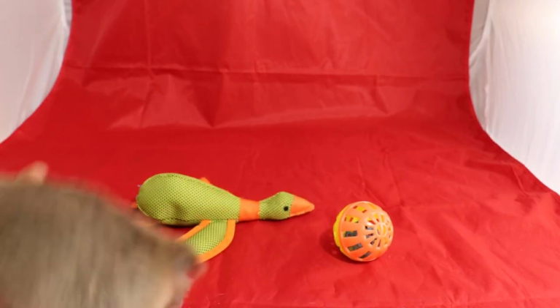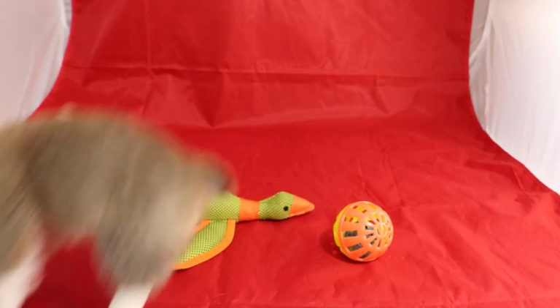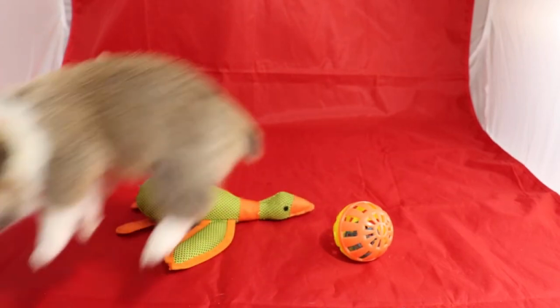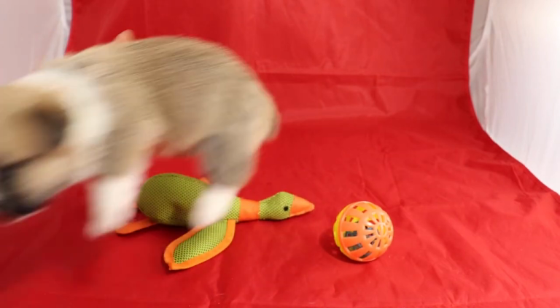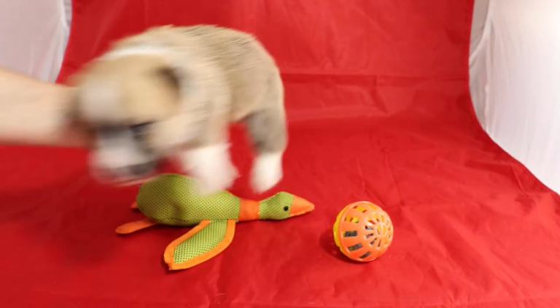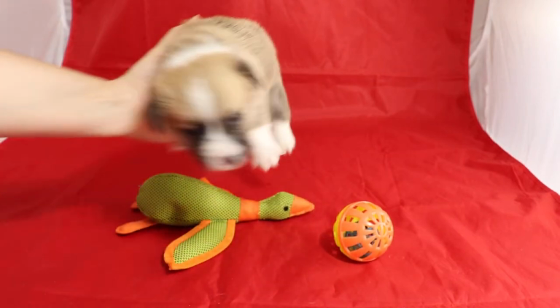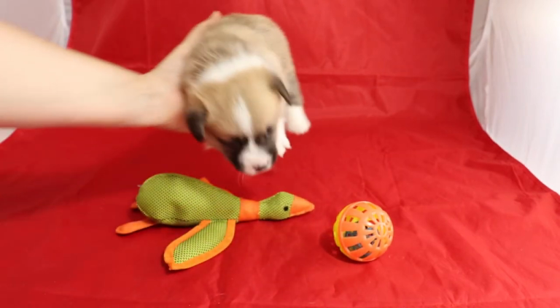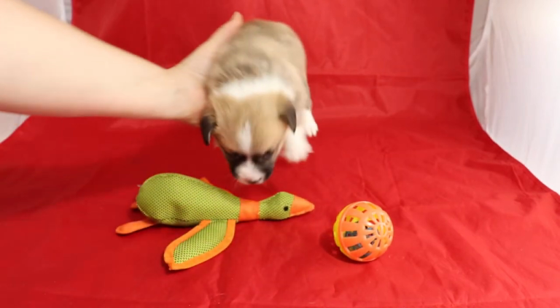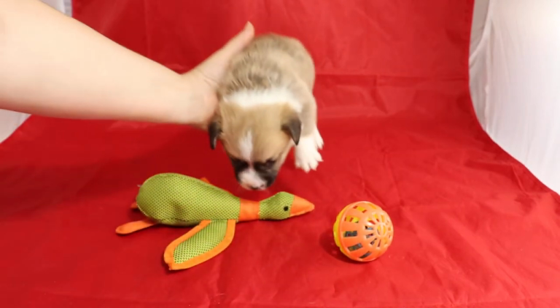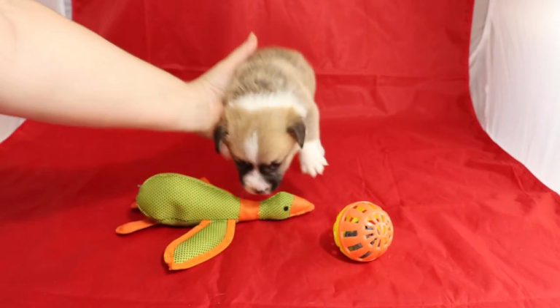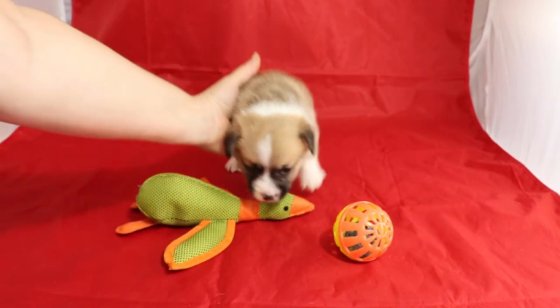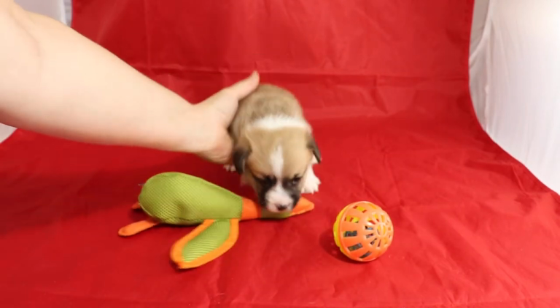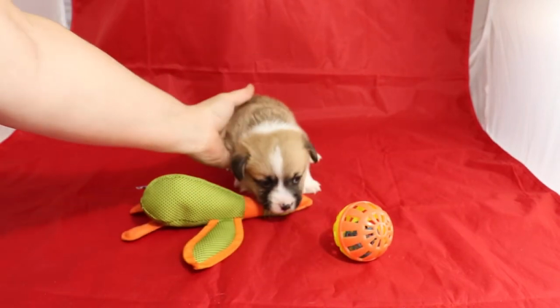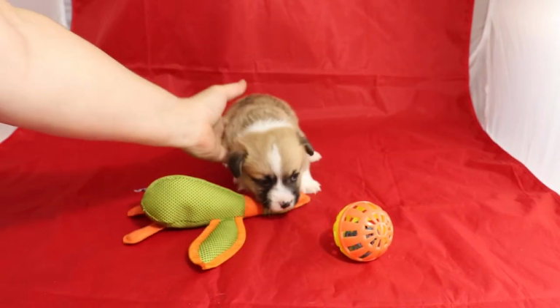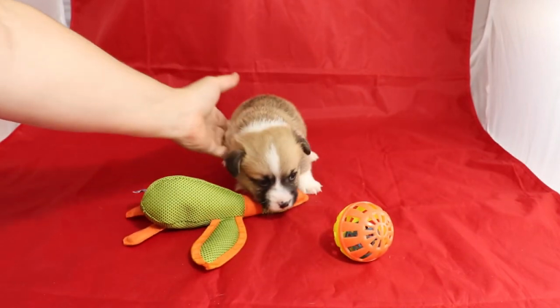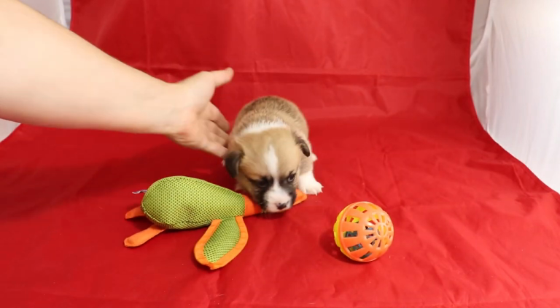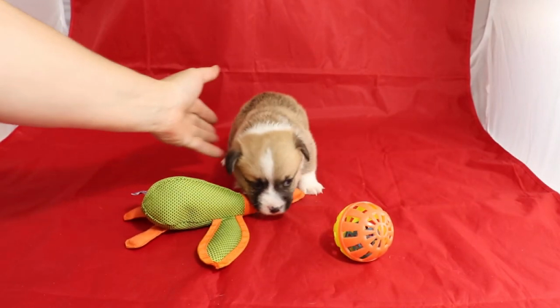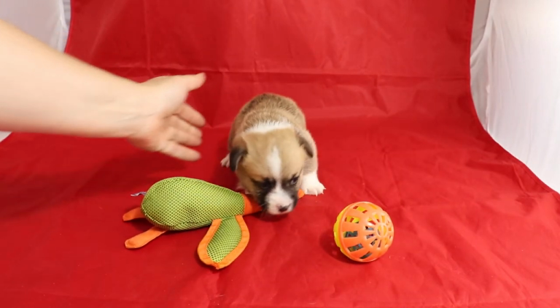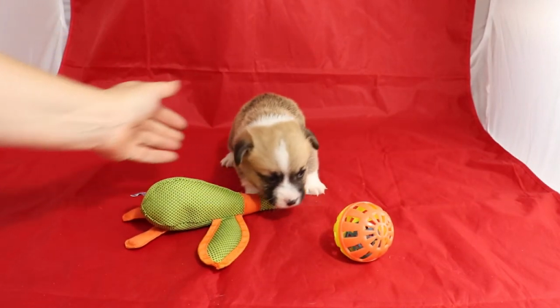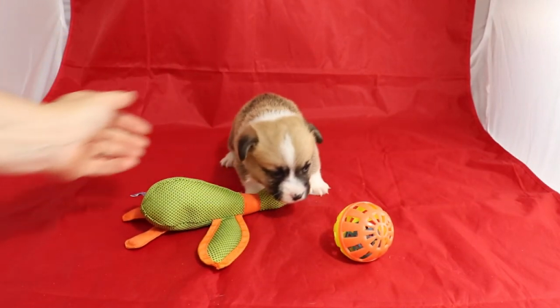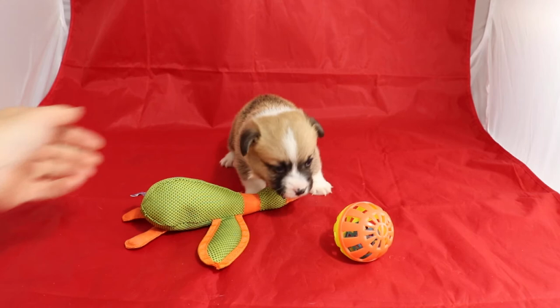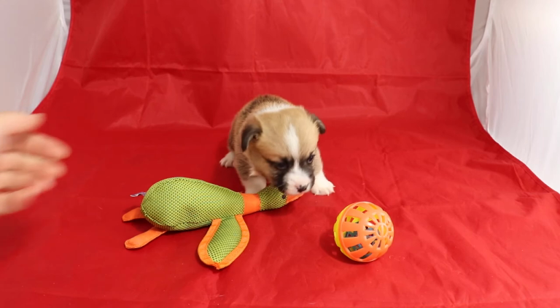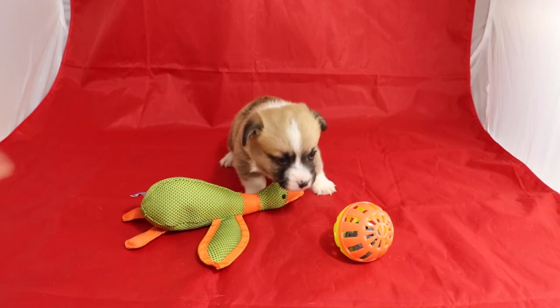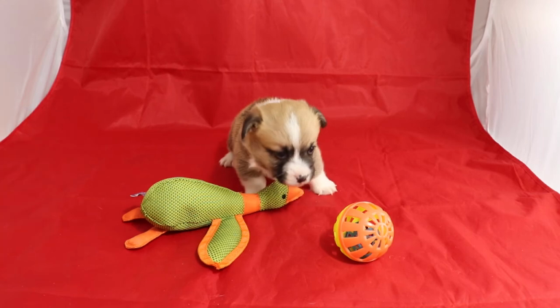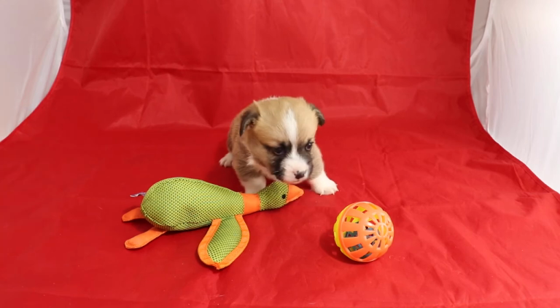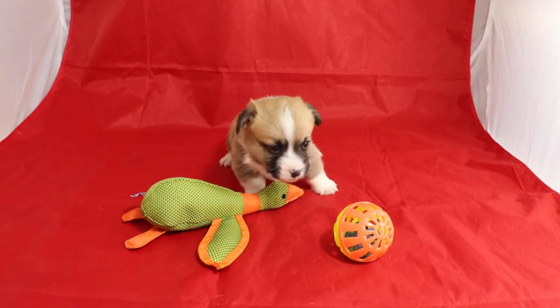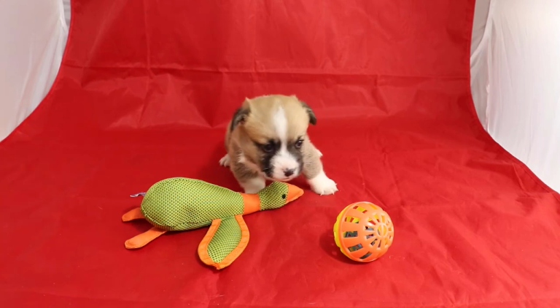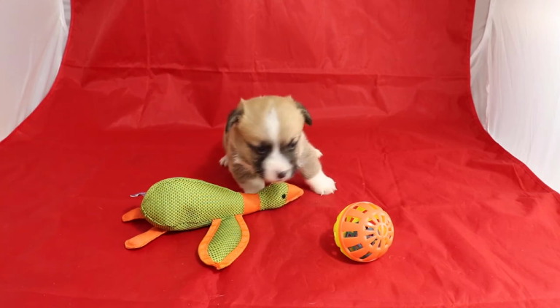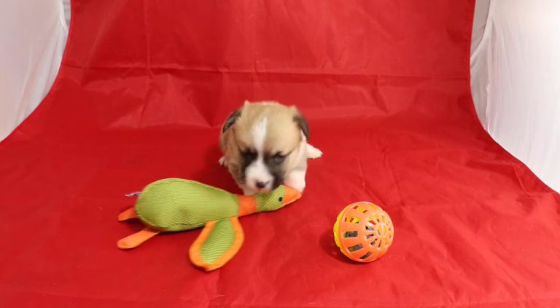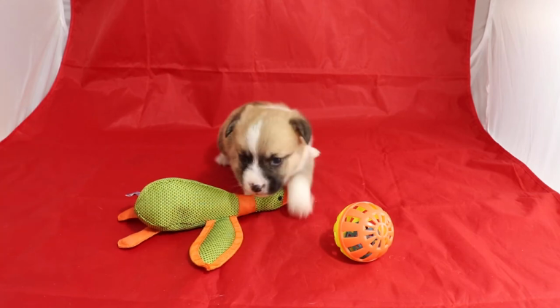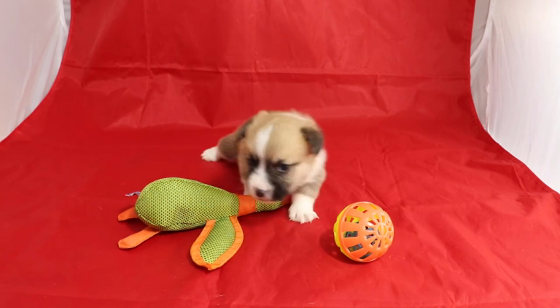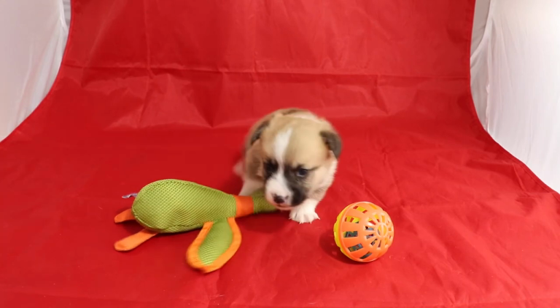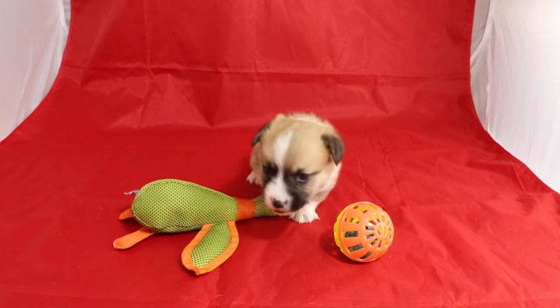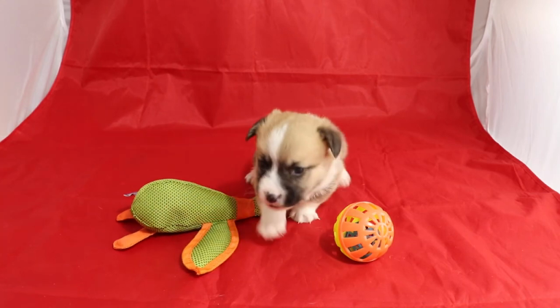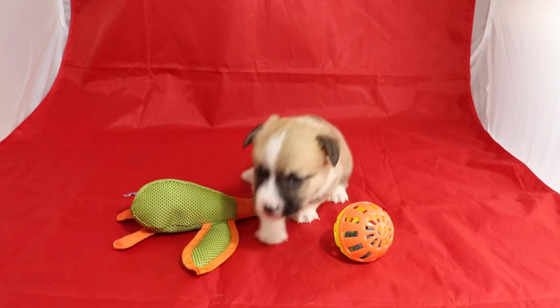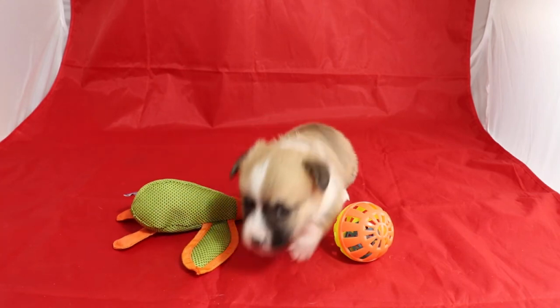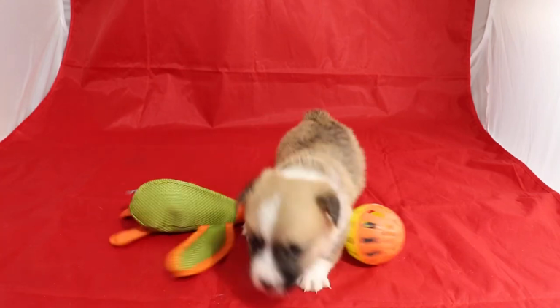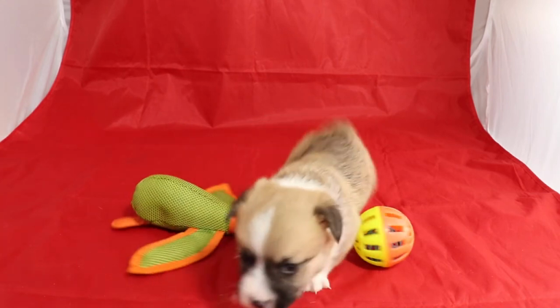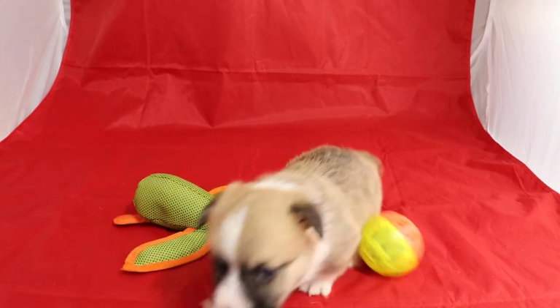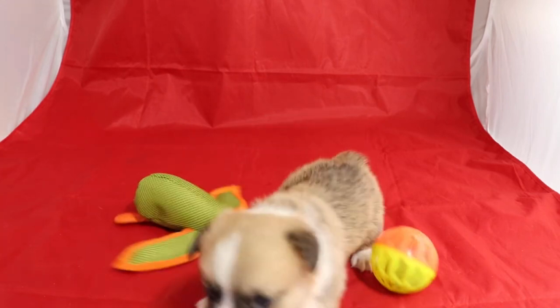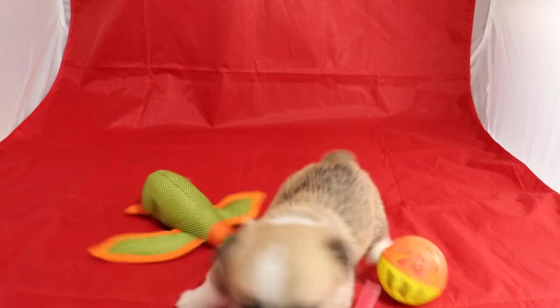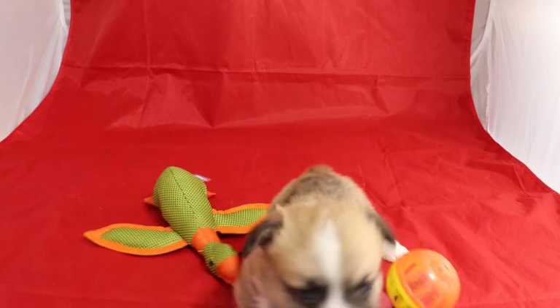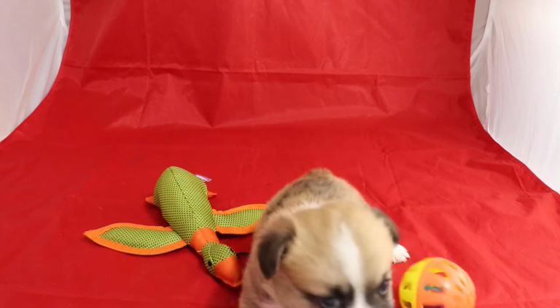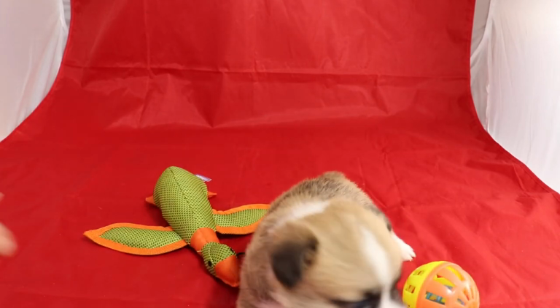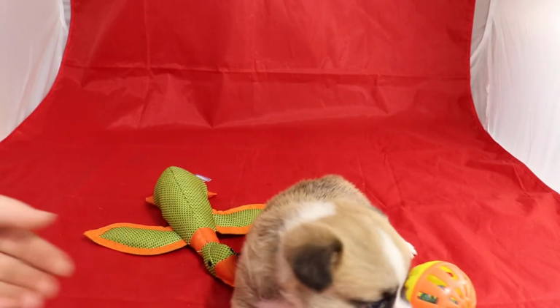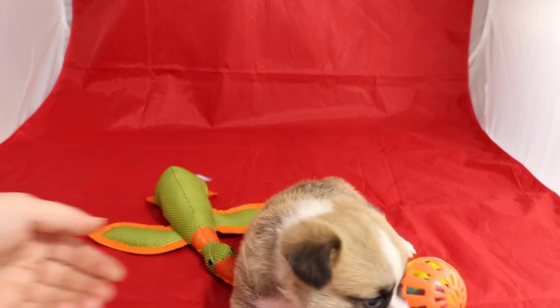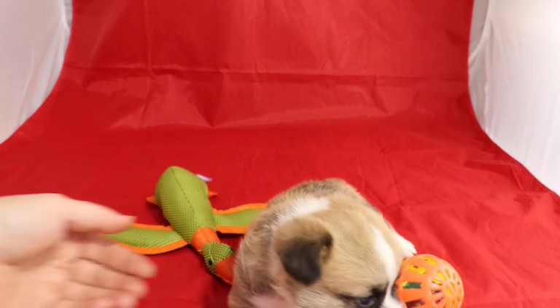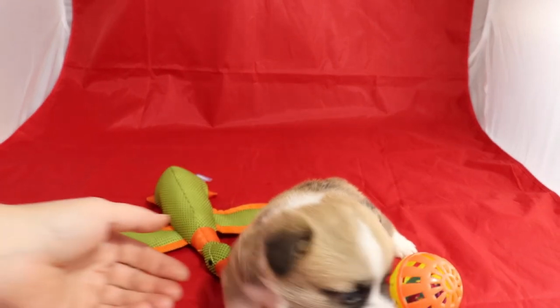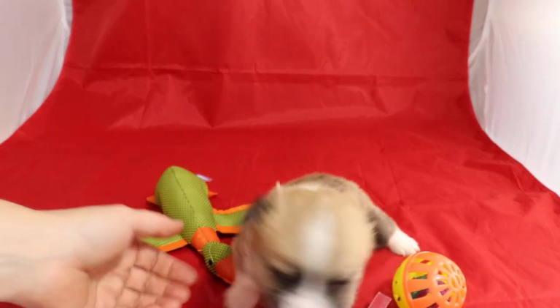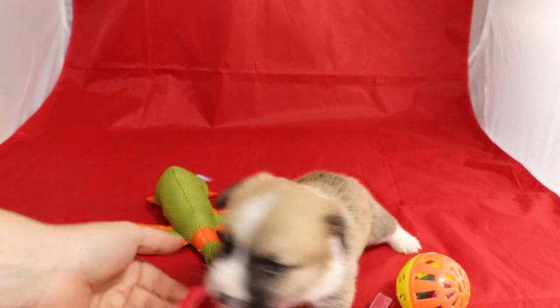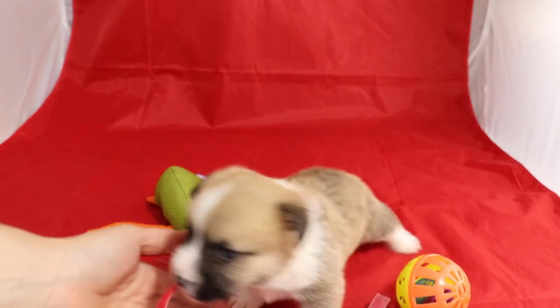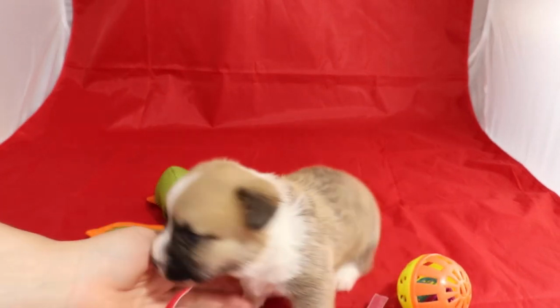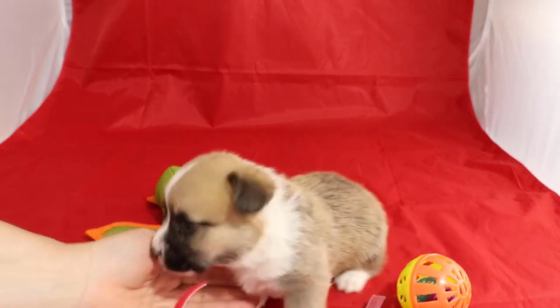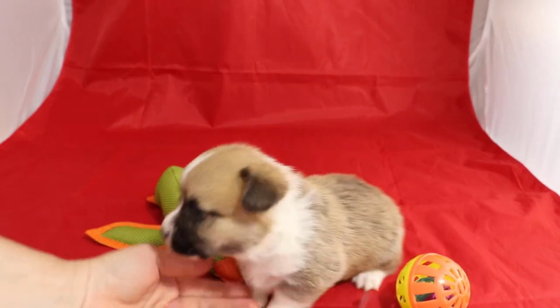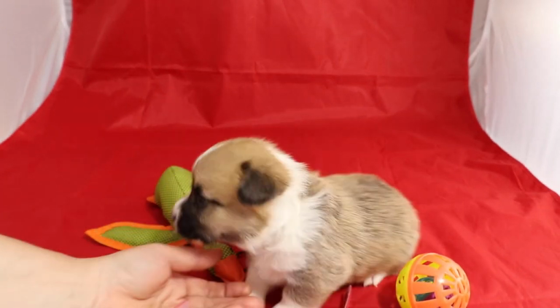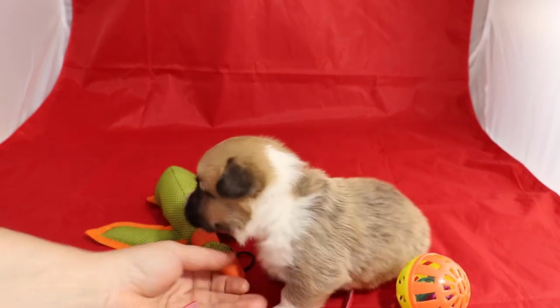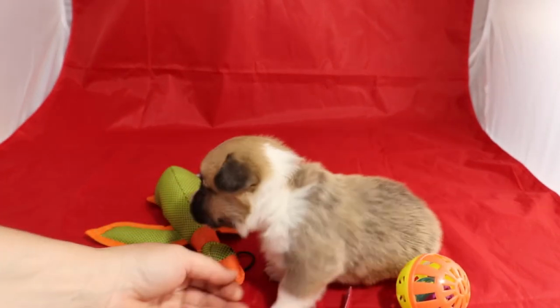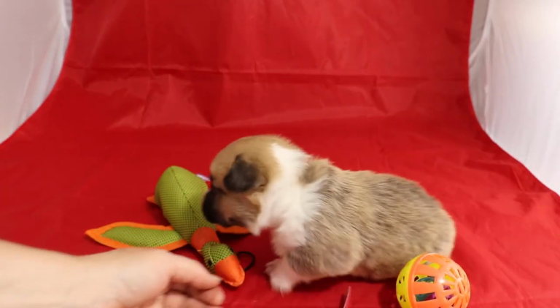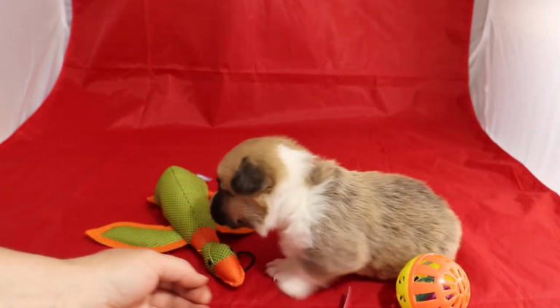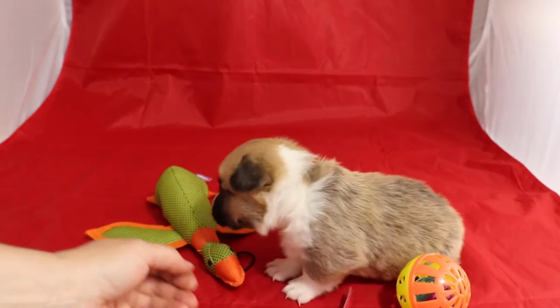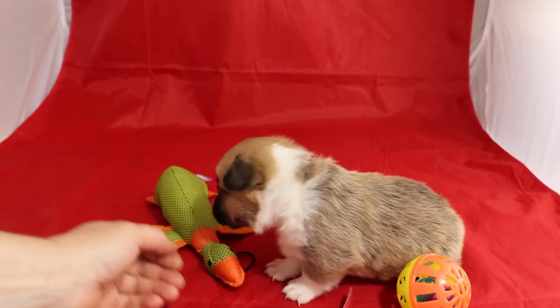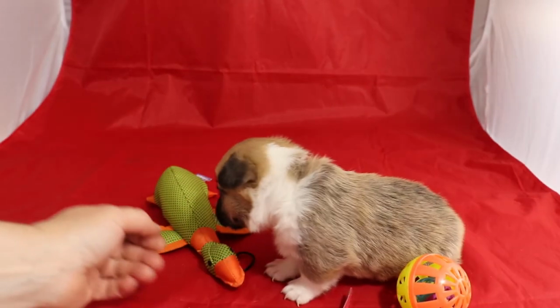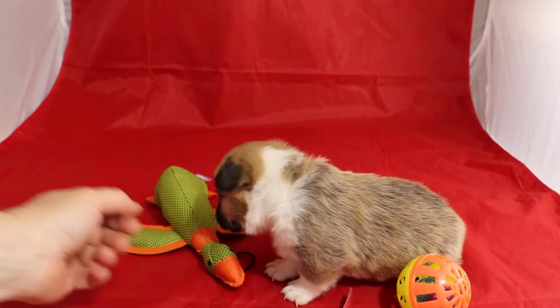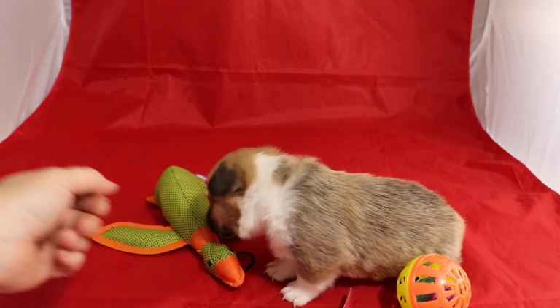His hair has a little bit of waviness to it. He might have a one fluff gene from his father.